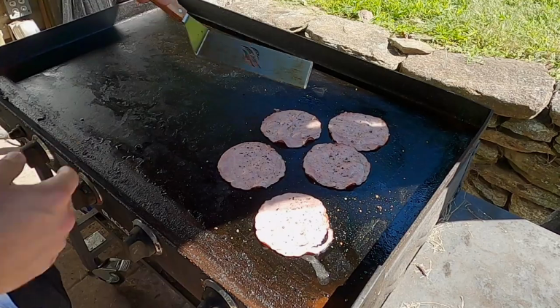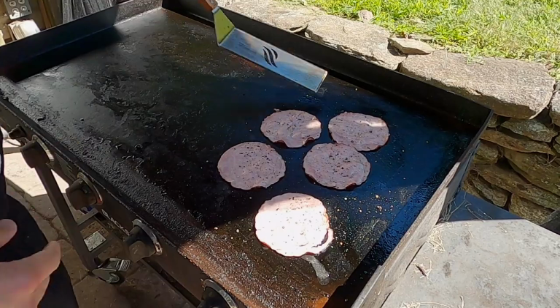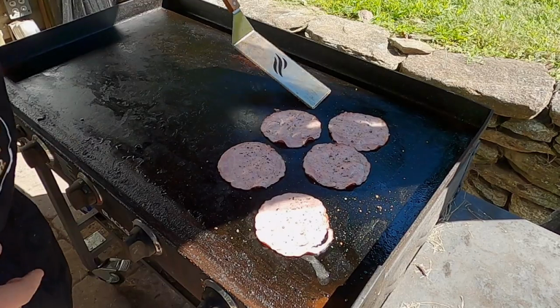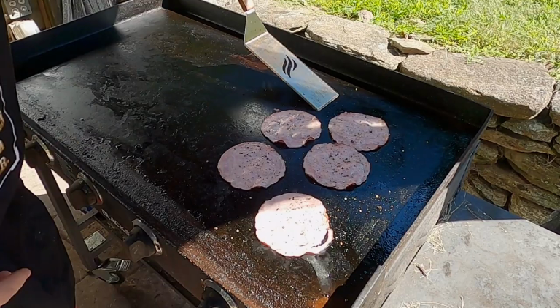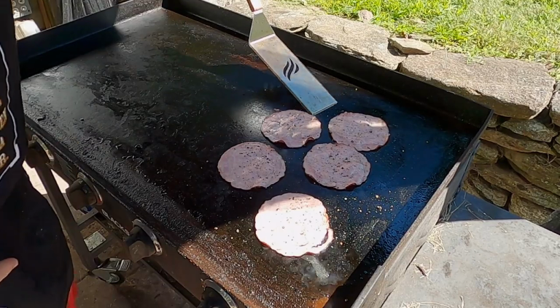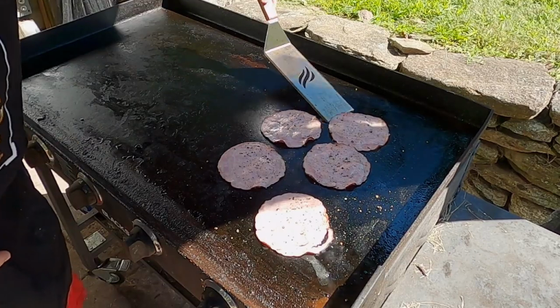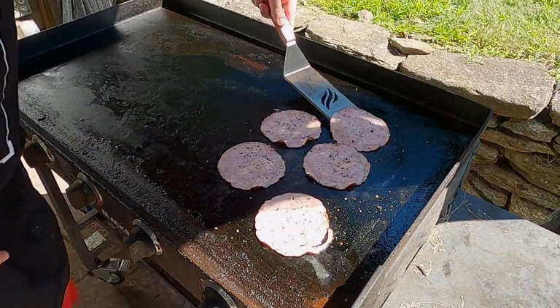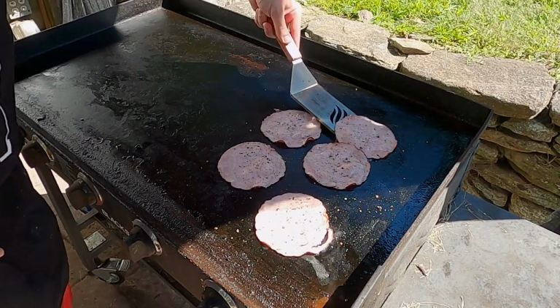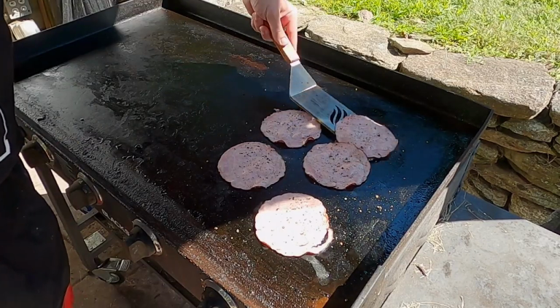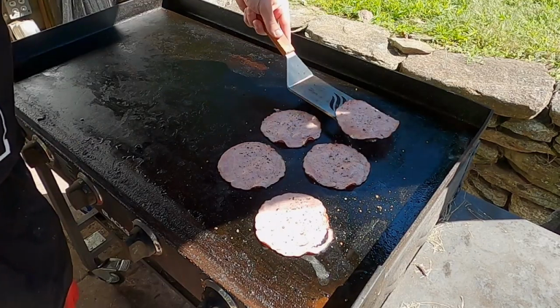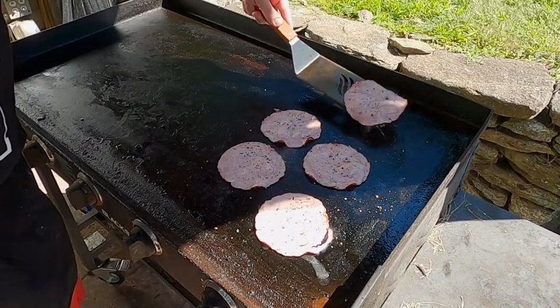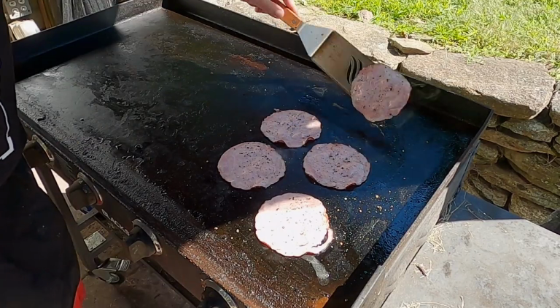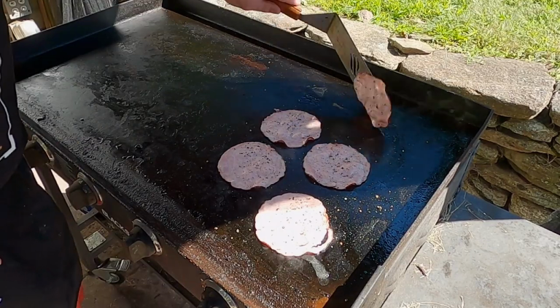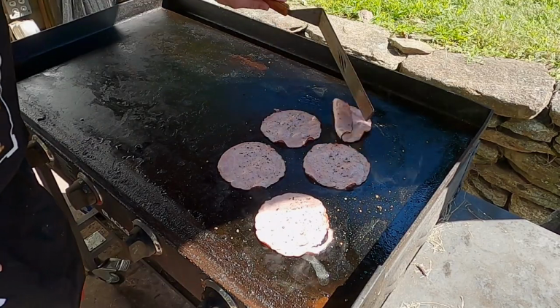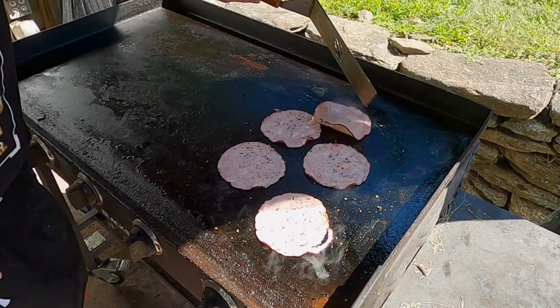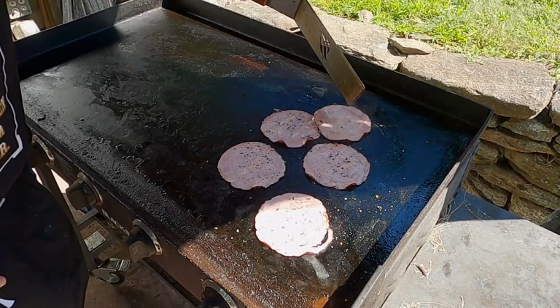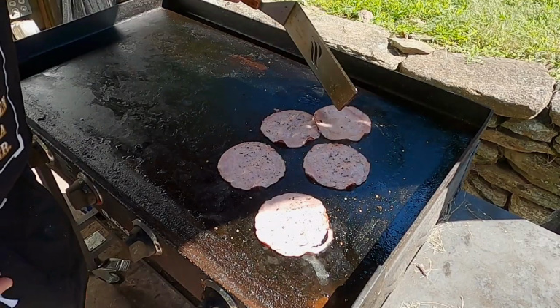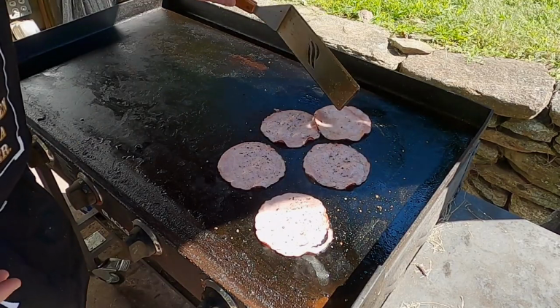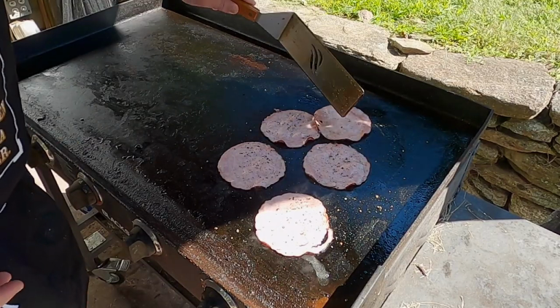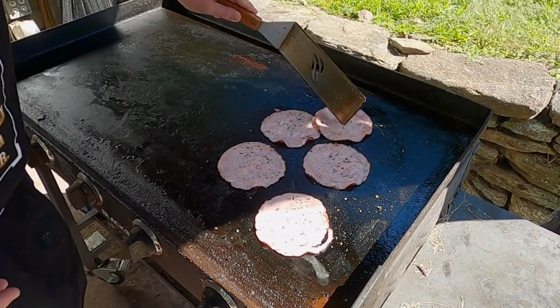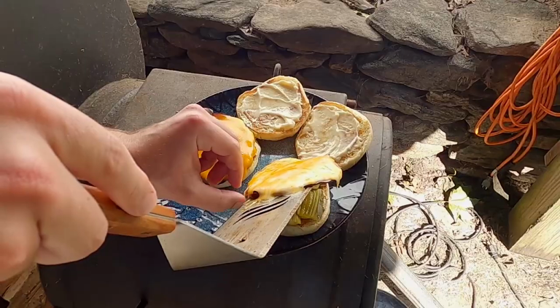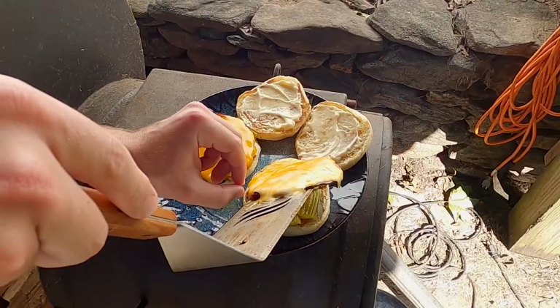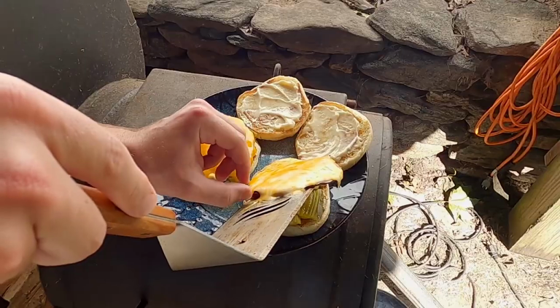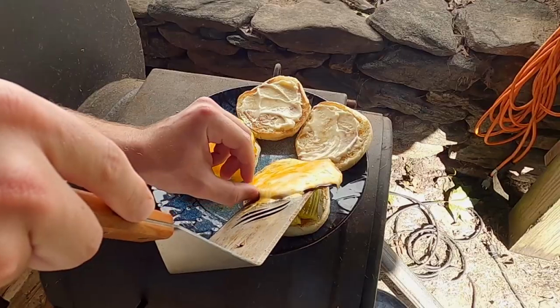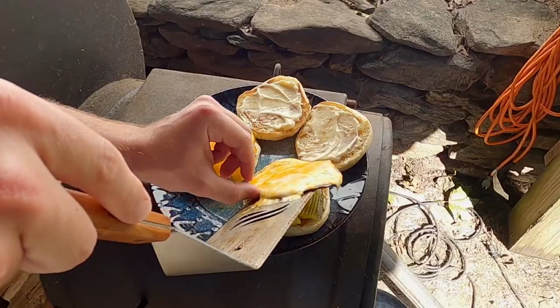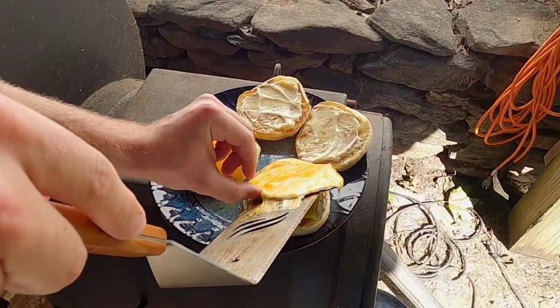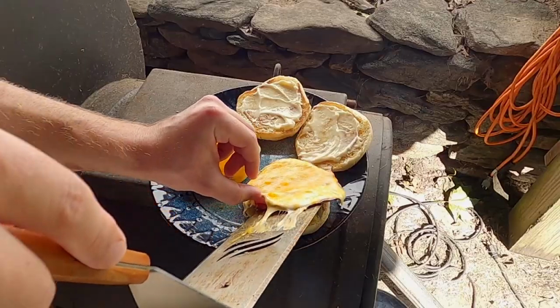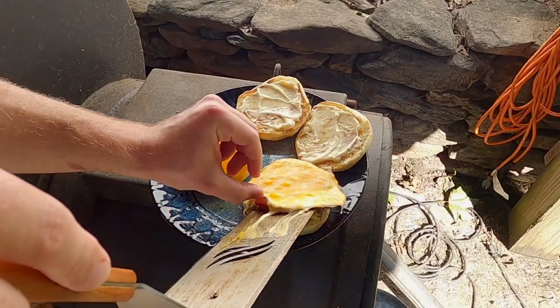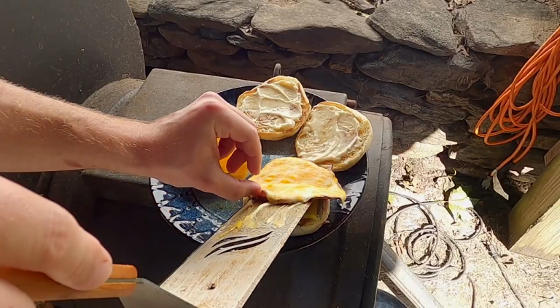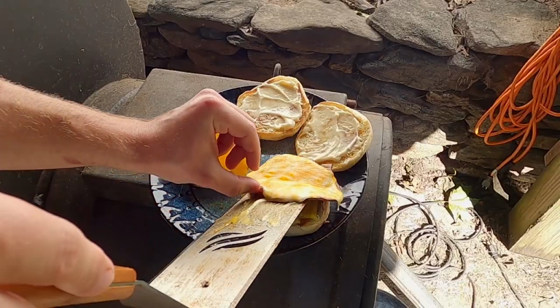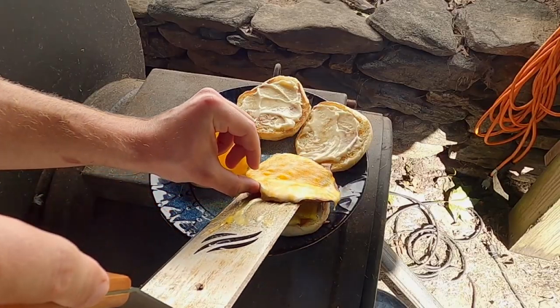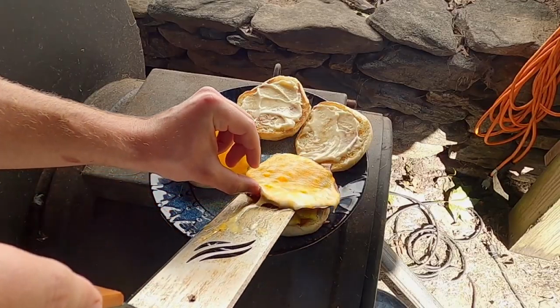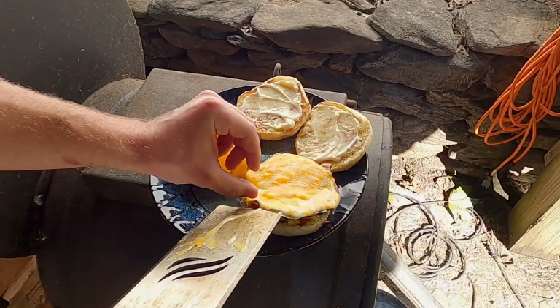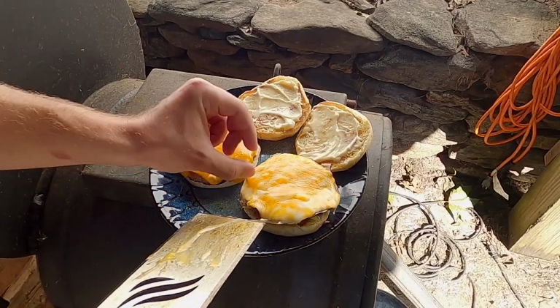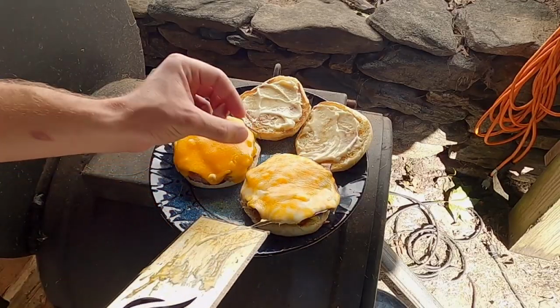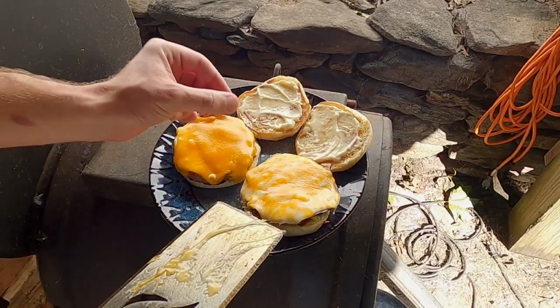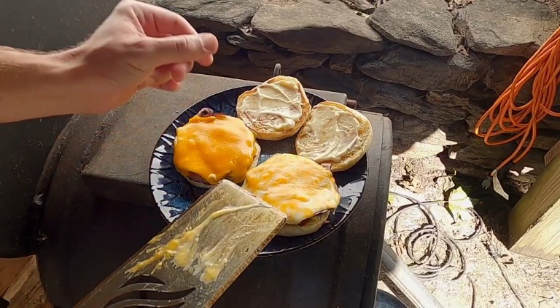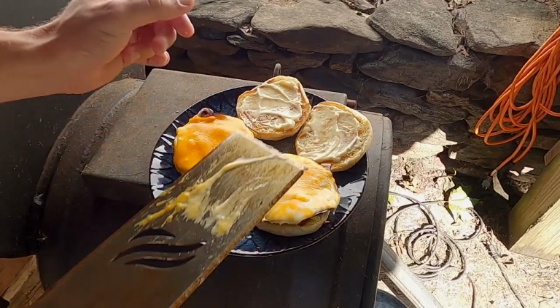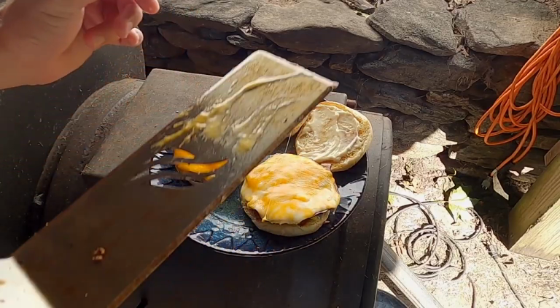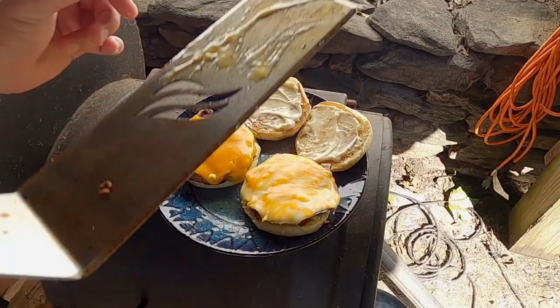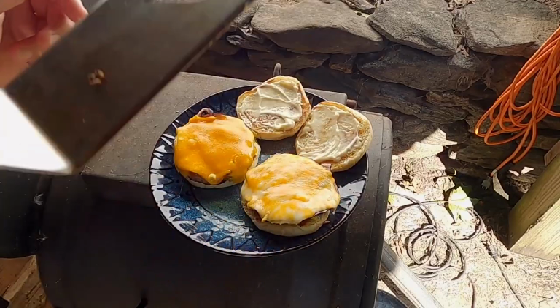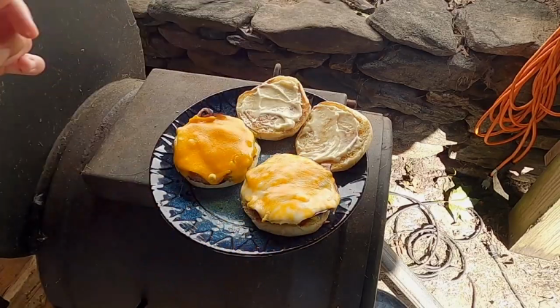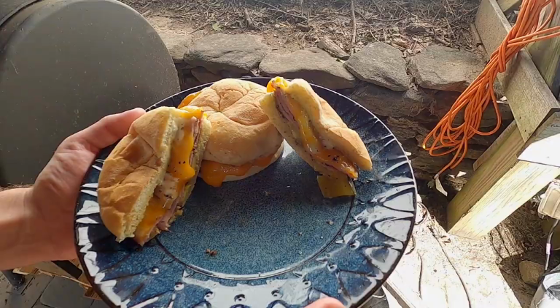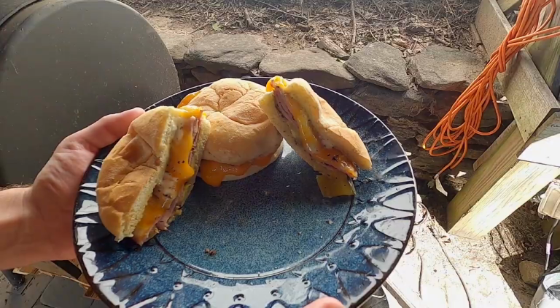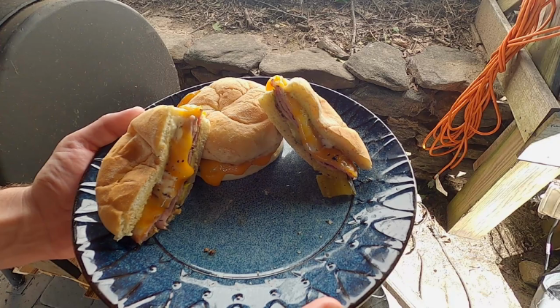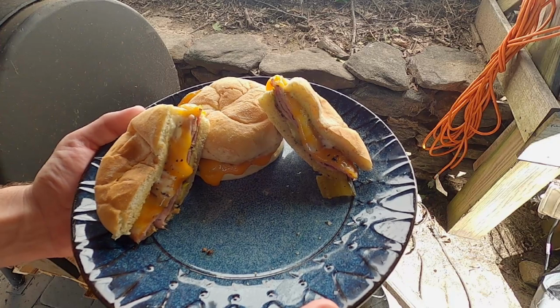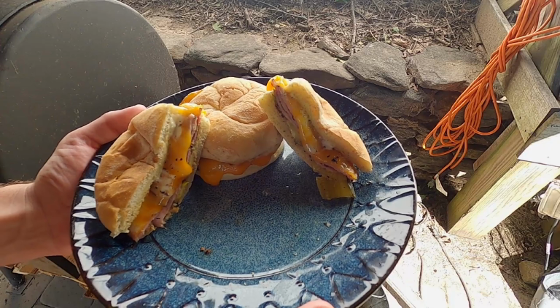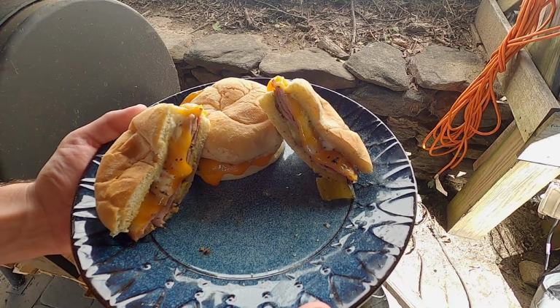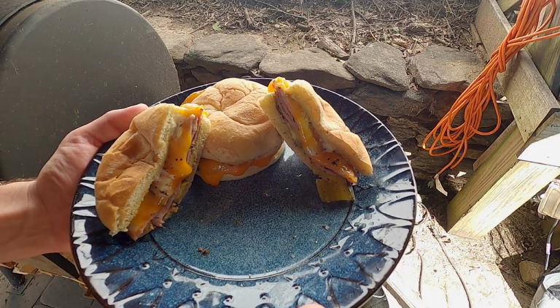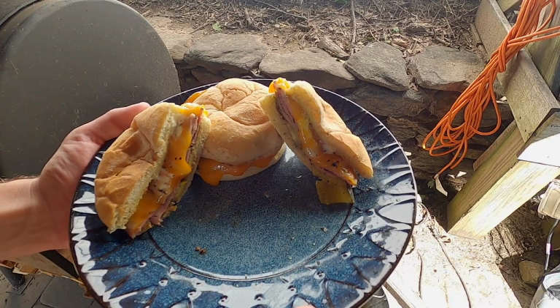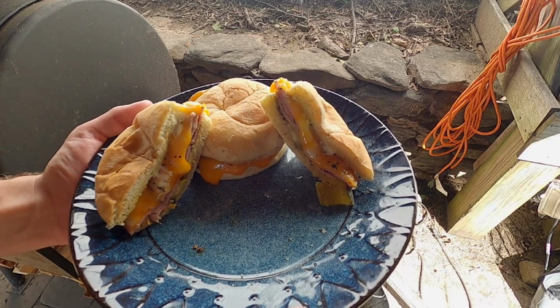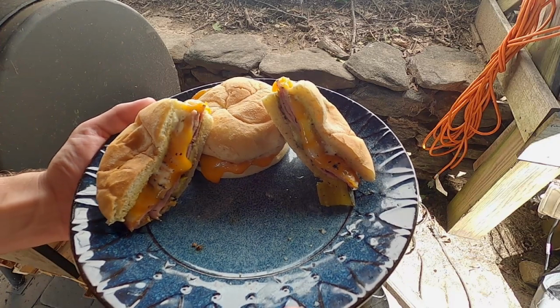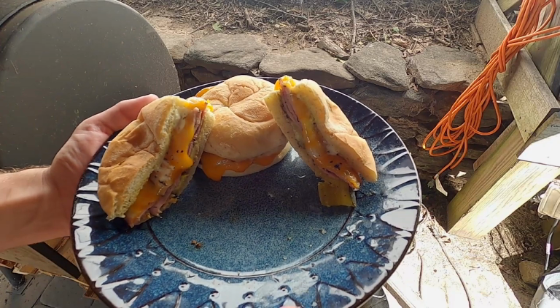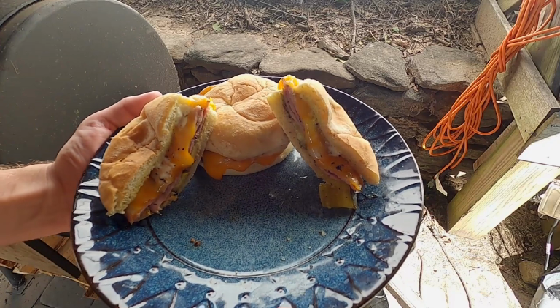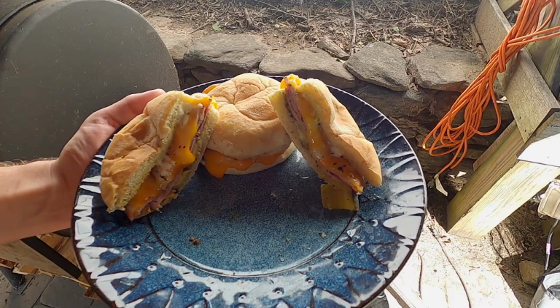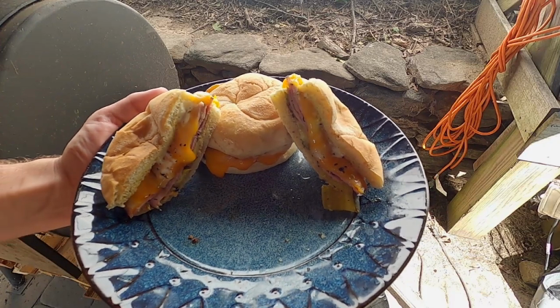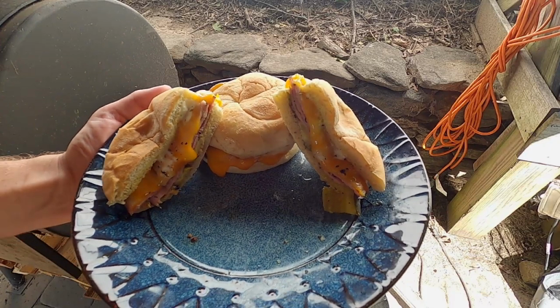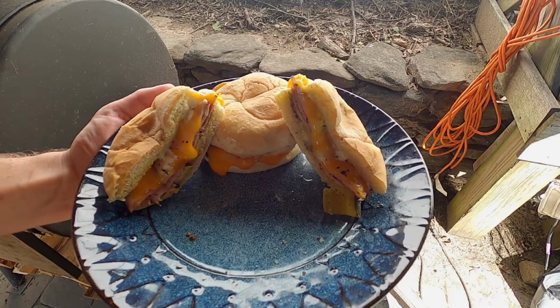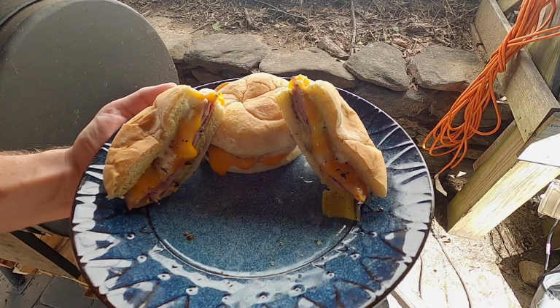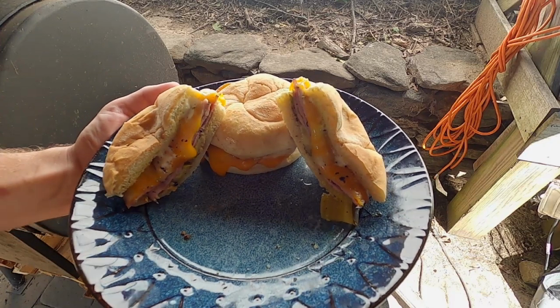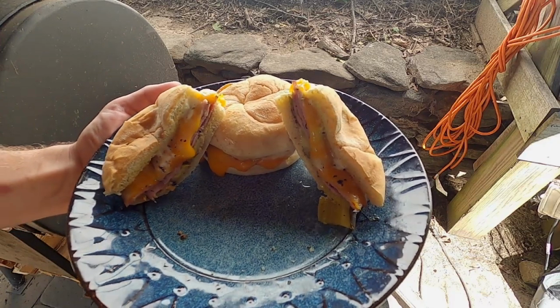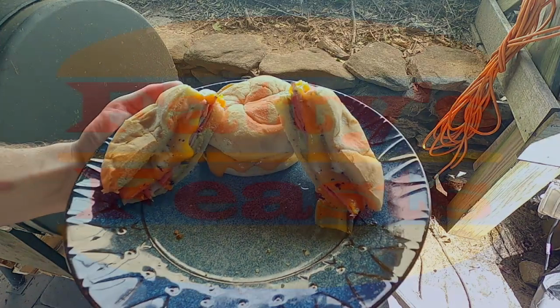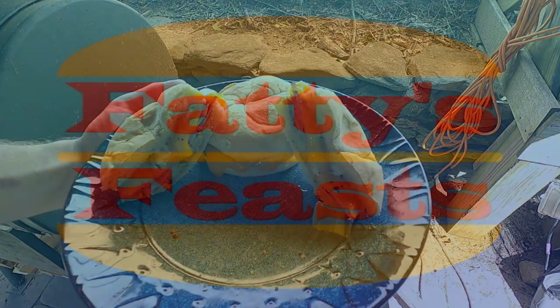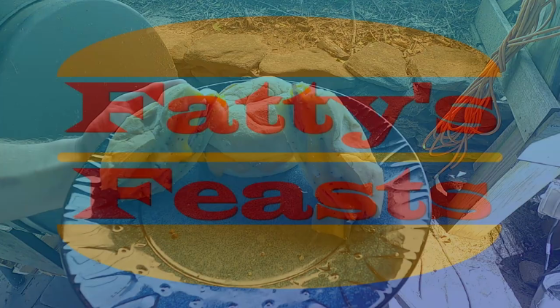Why eat a boring old ham sandwich when you could kick it up a notch on the Blackstone Griddle? Today, I'm going to show you how. Let's get into it.